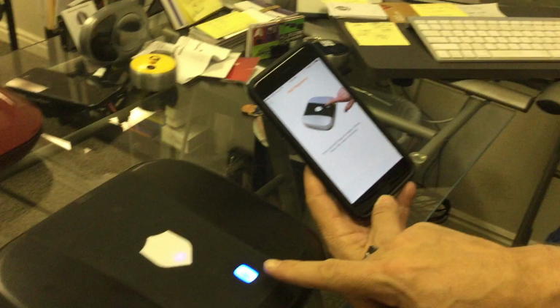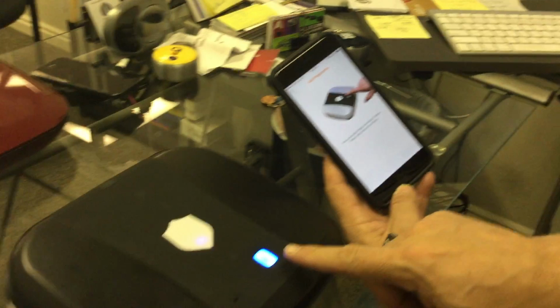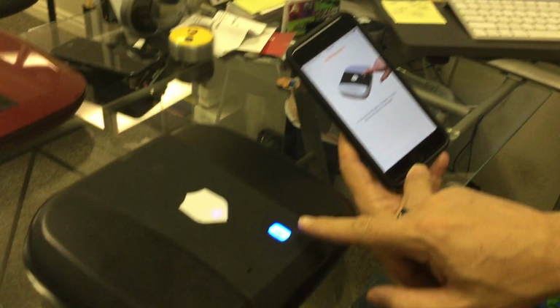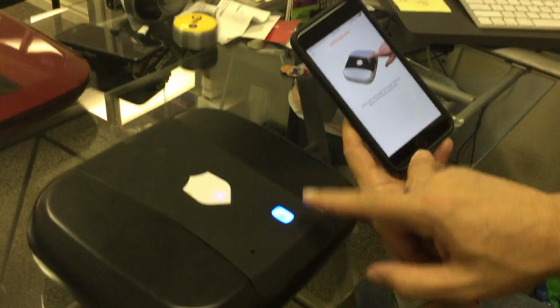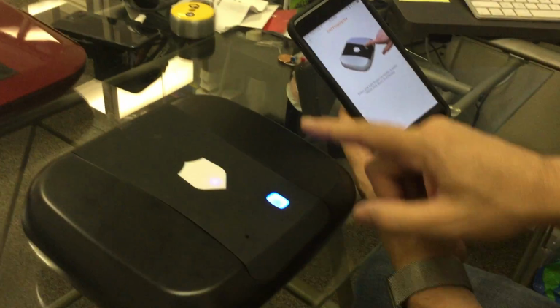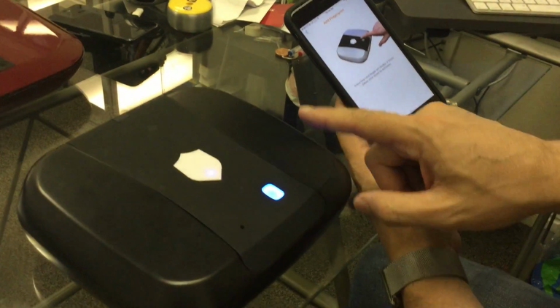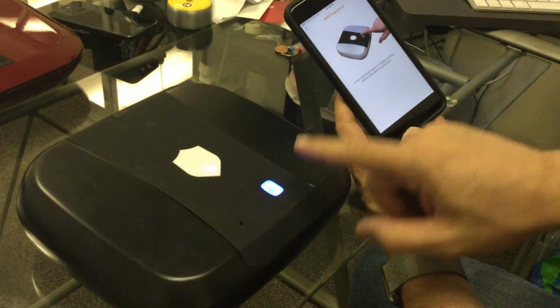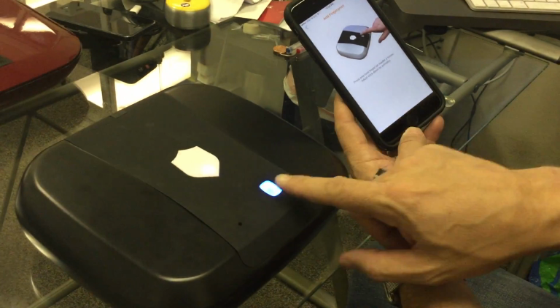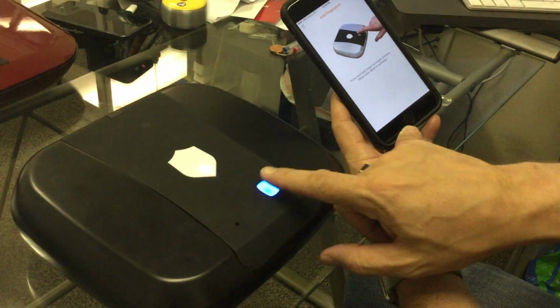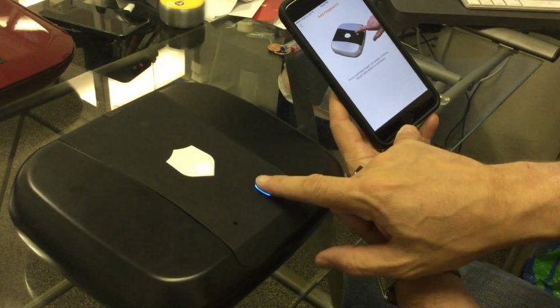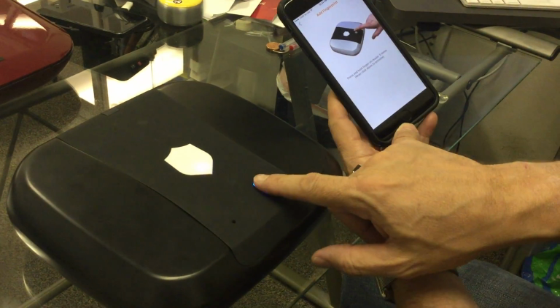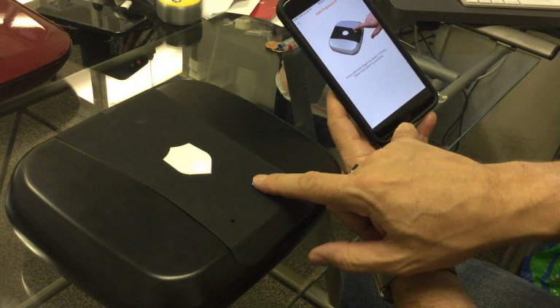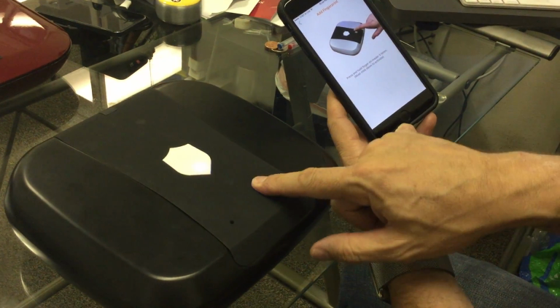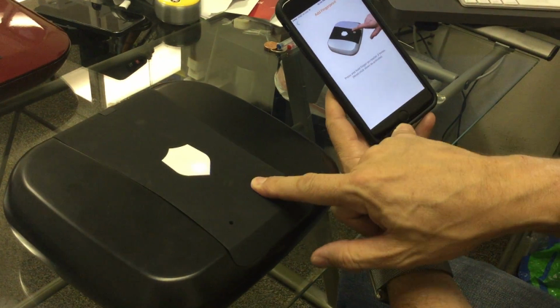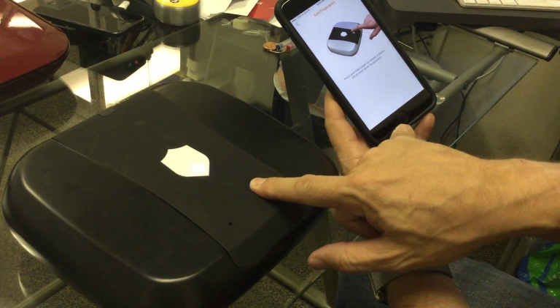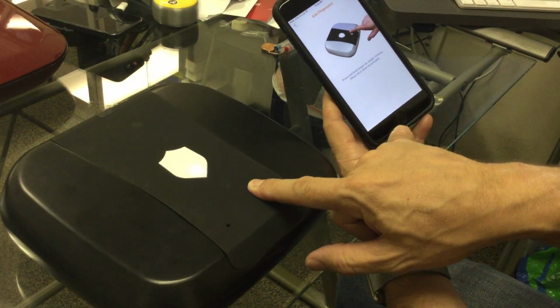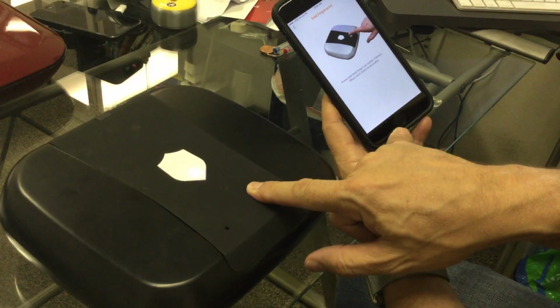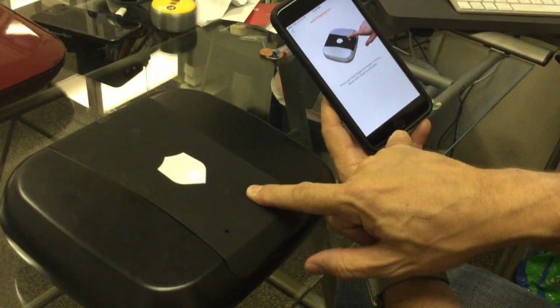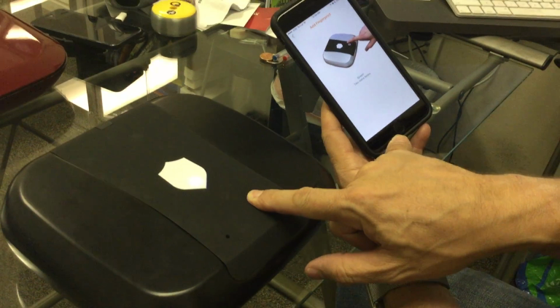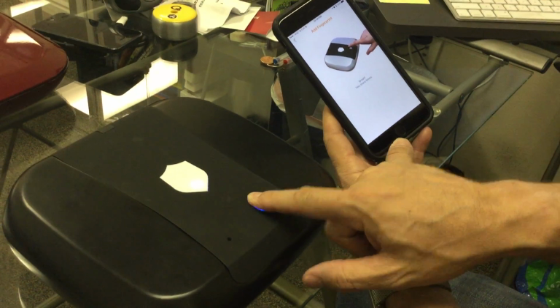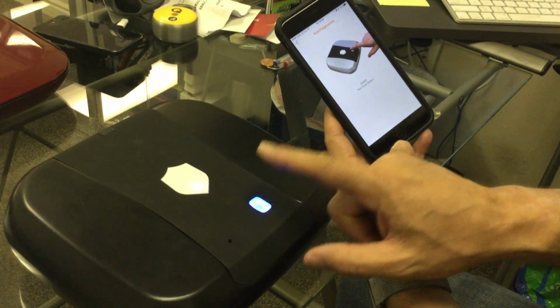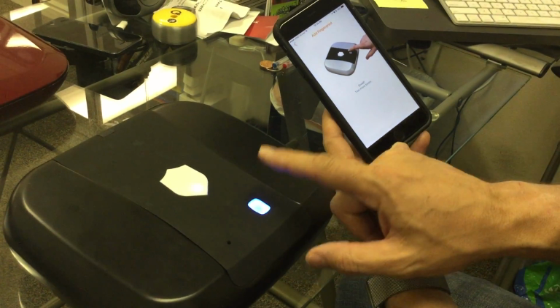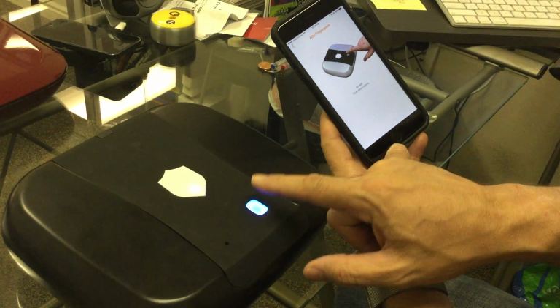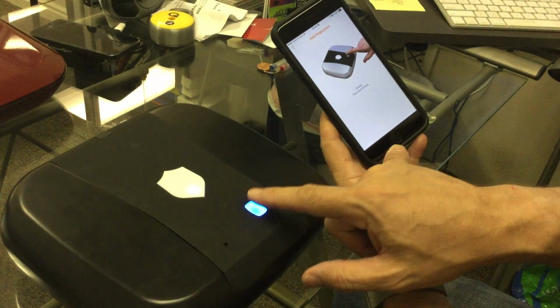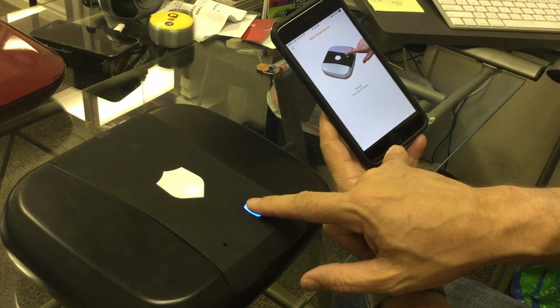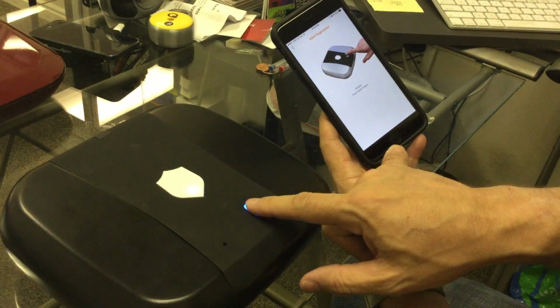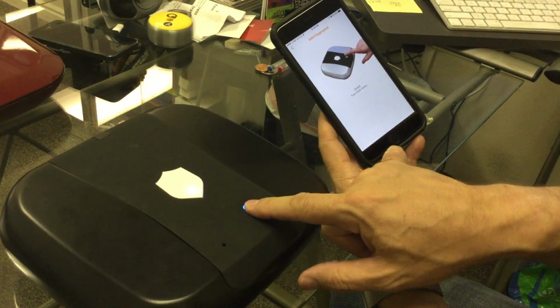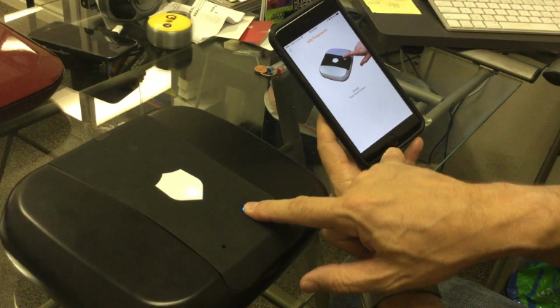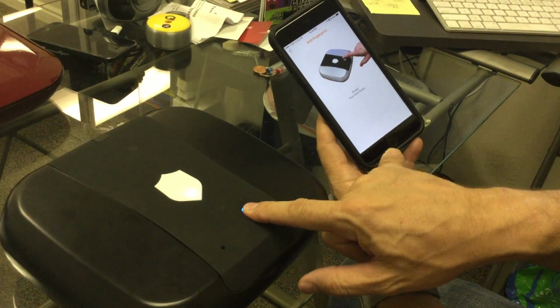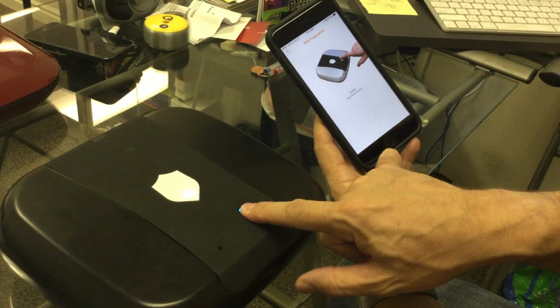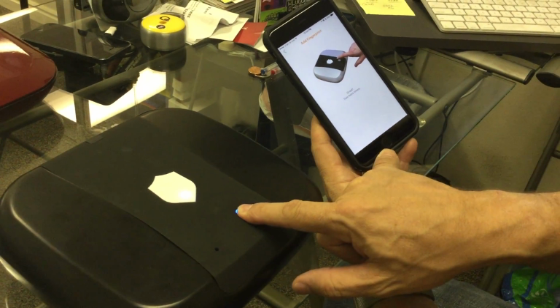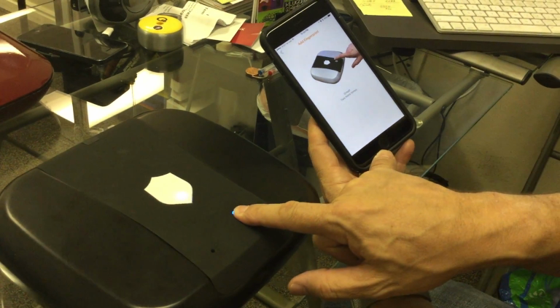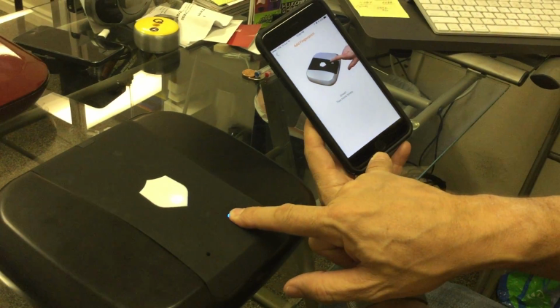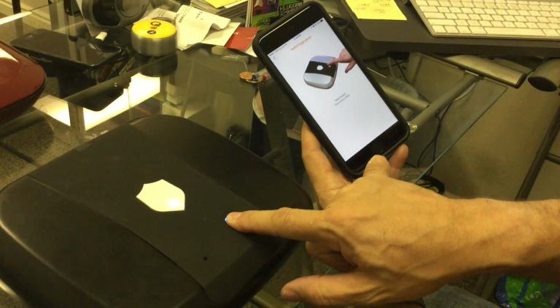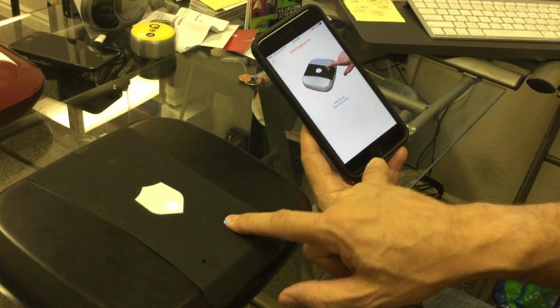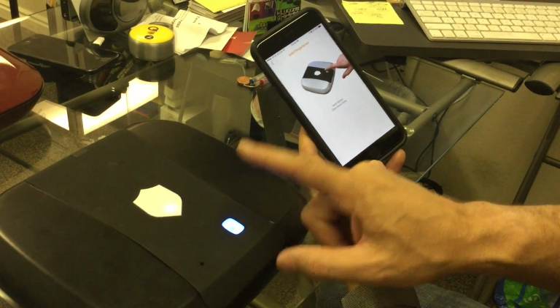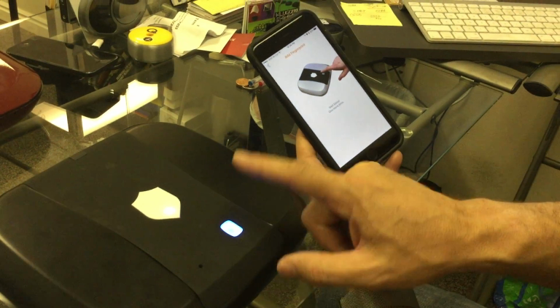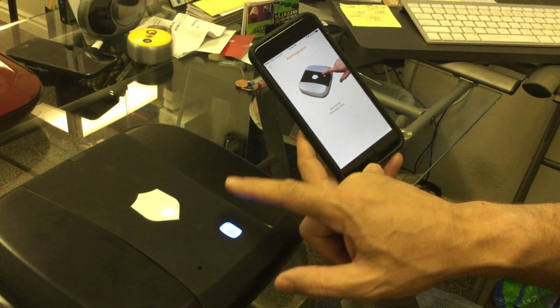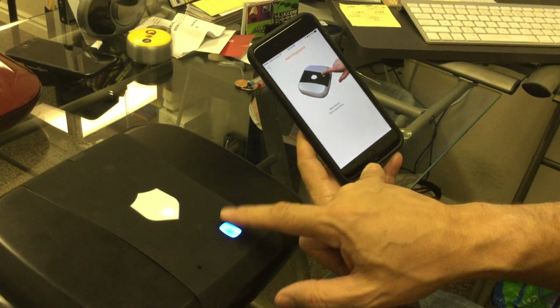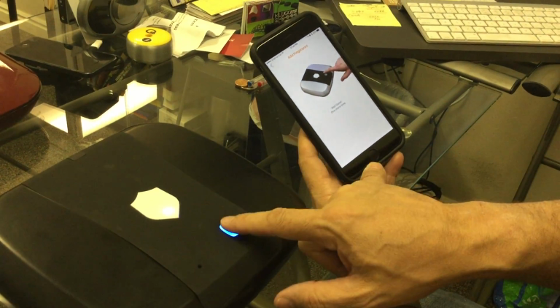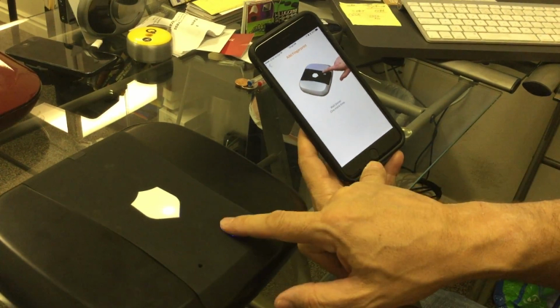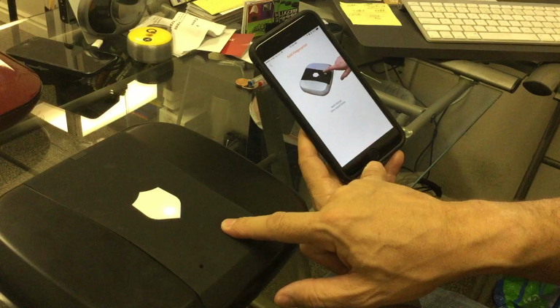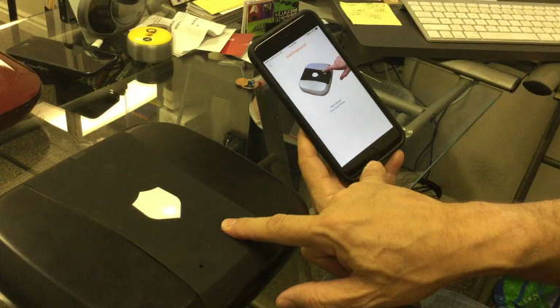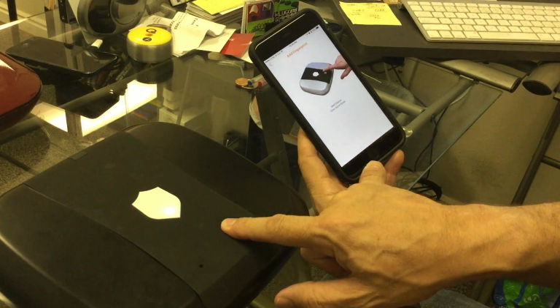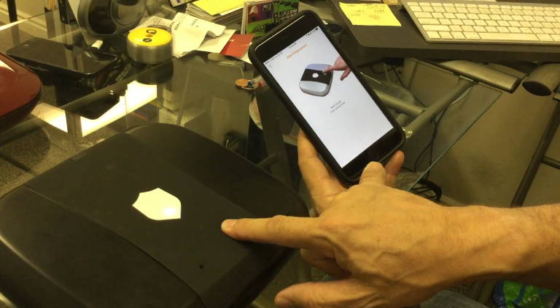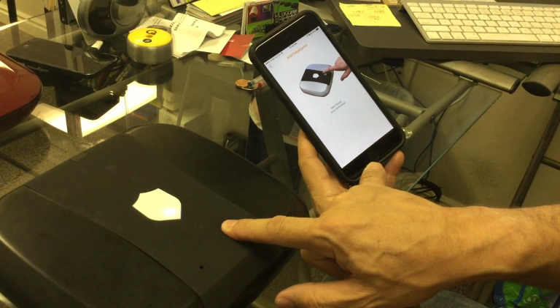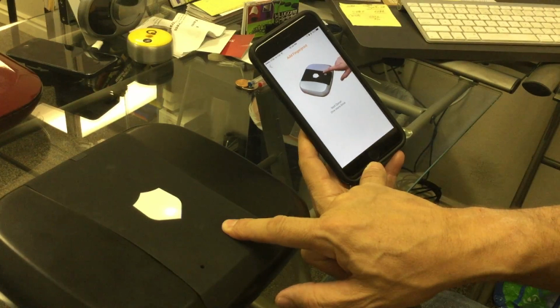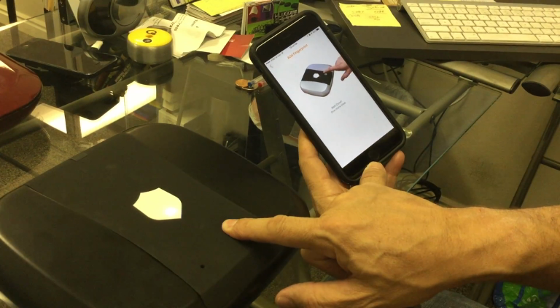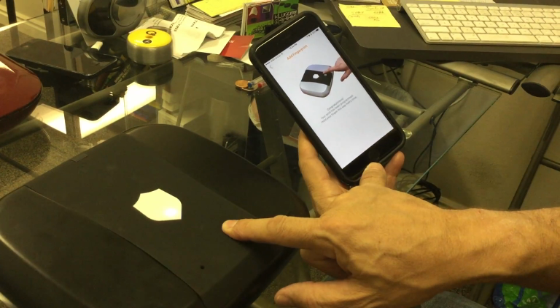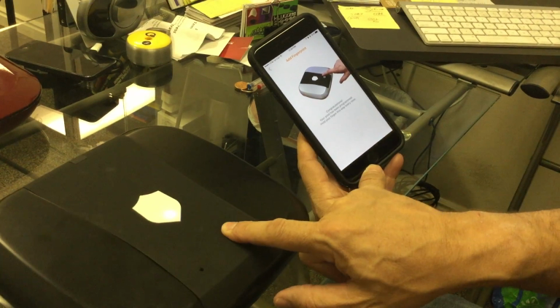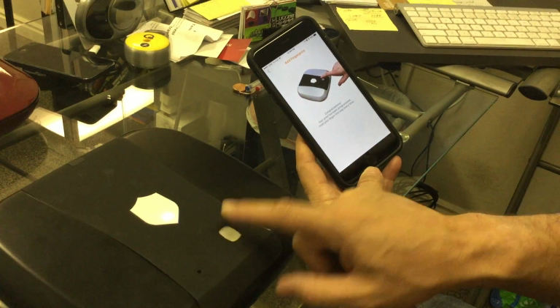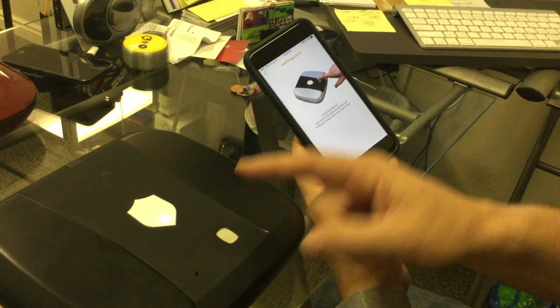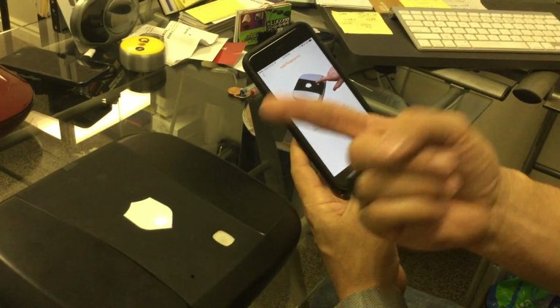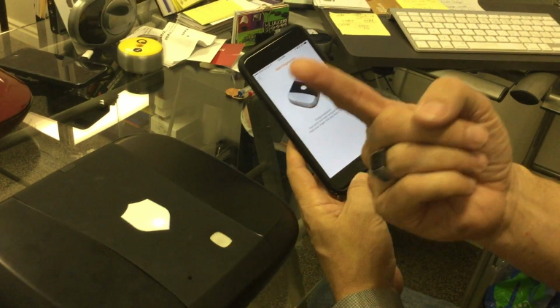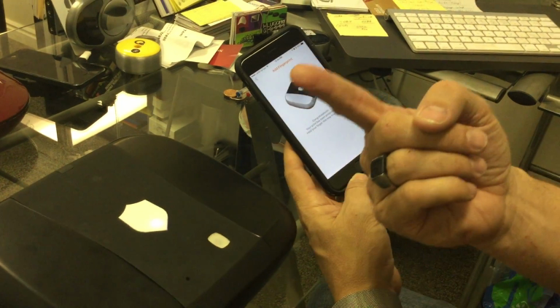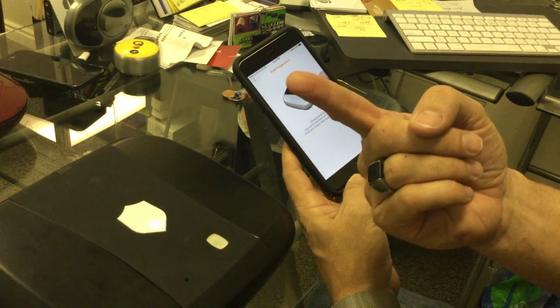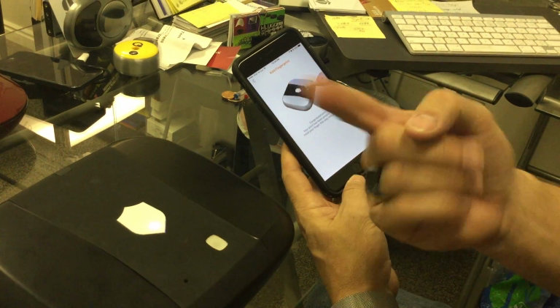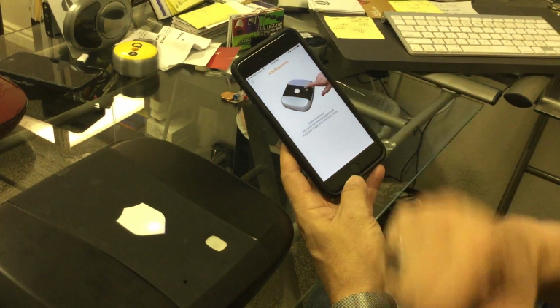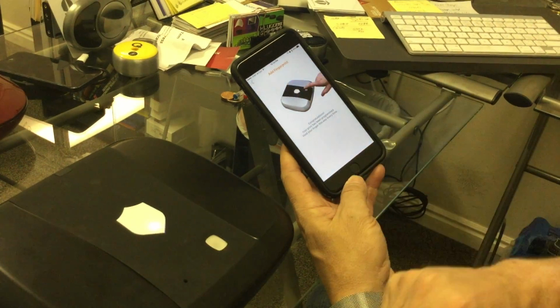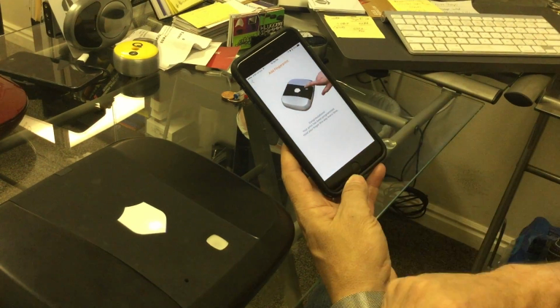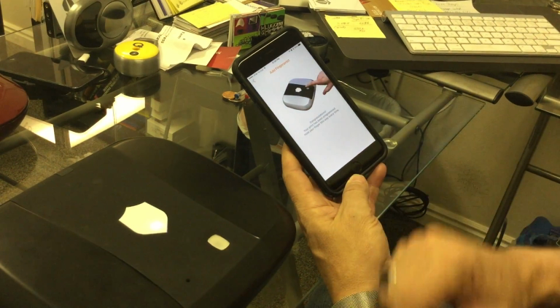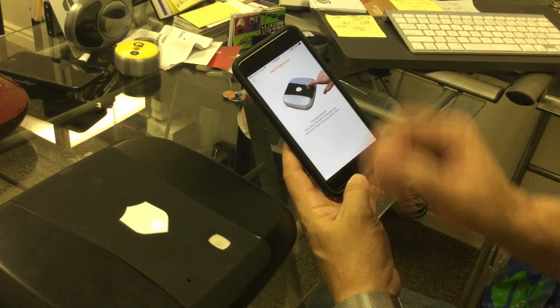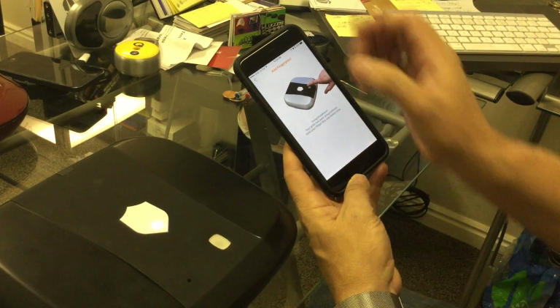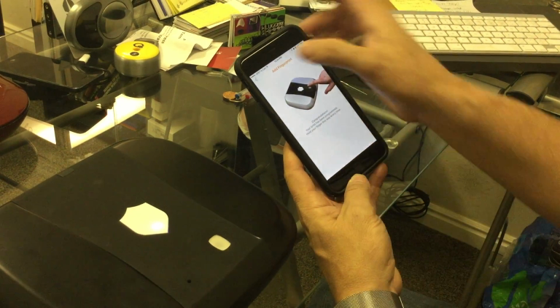You see the light come on. Press and hold — three times. I've now taught this fingerprint.